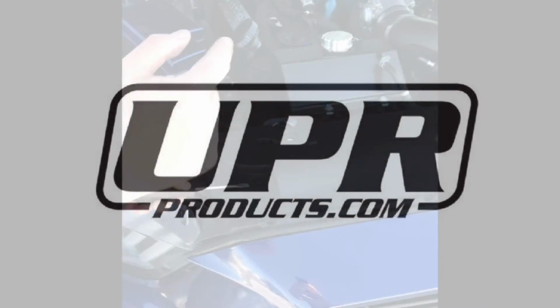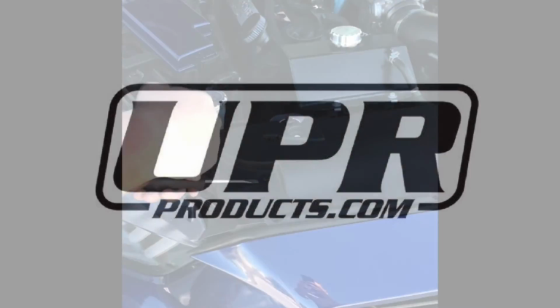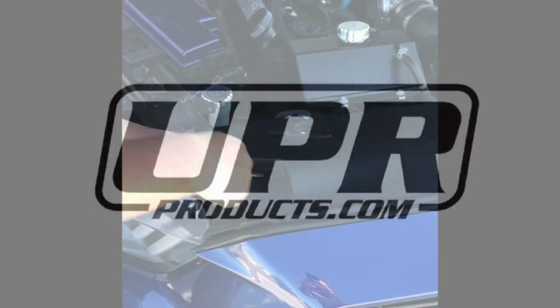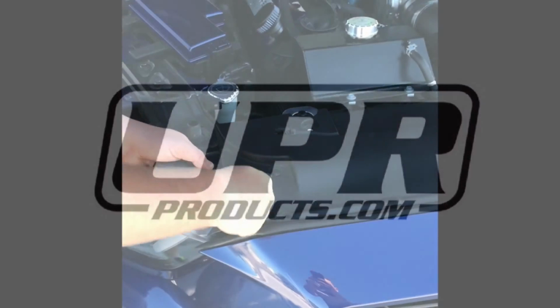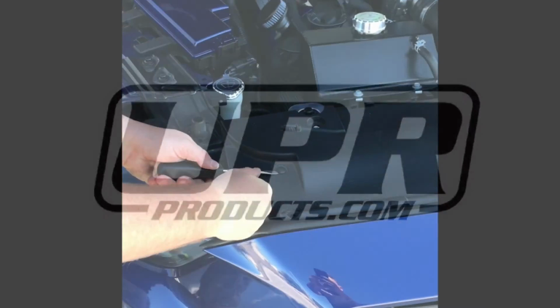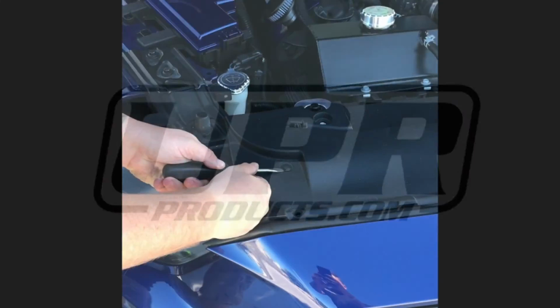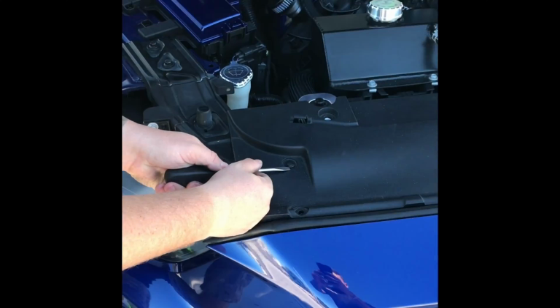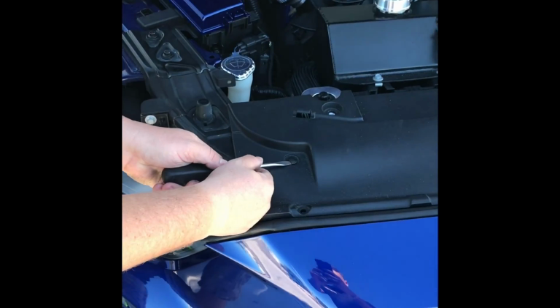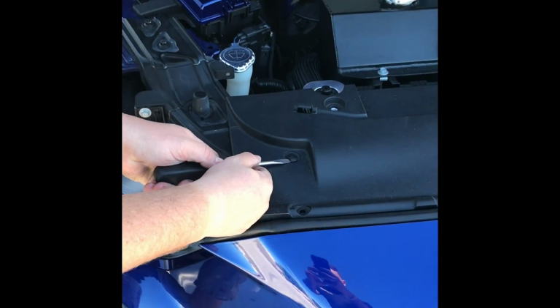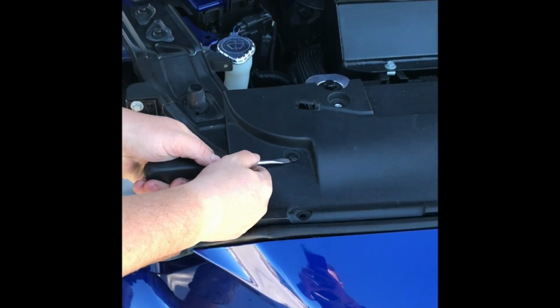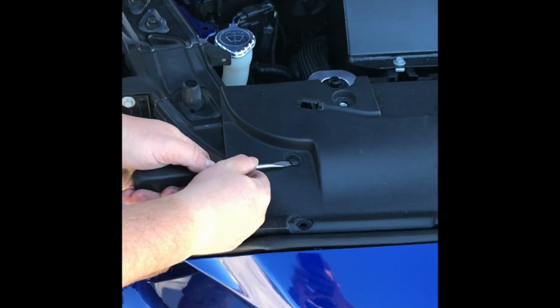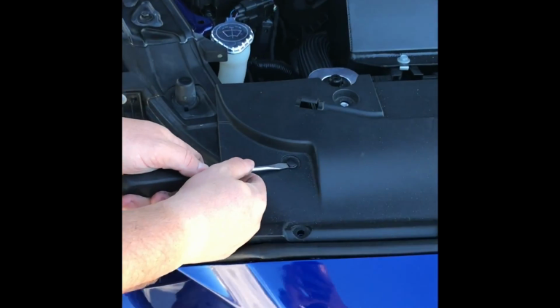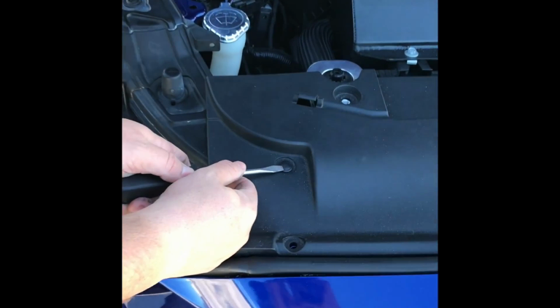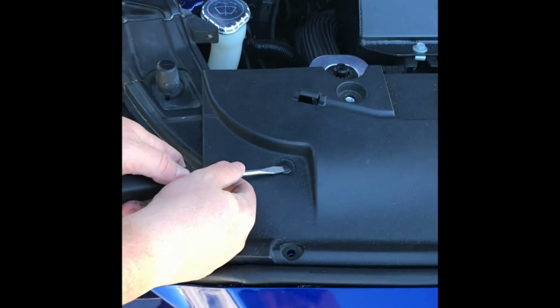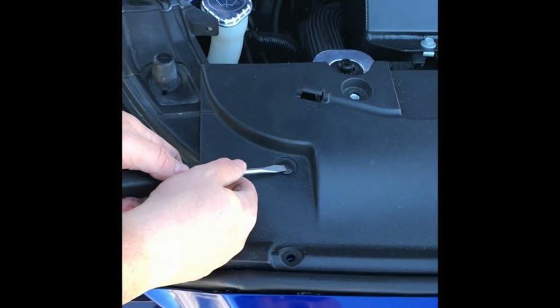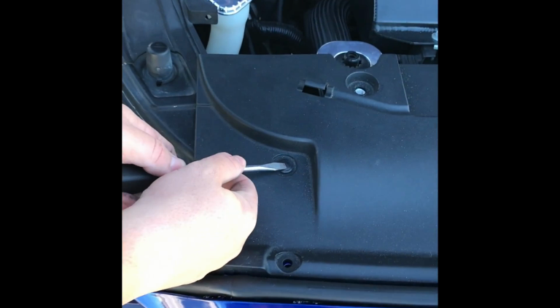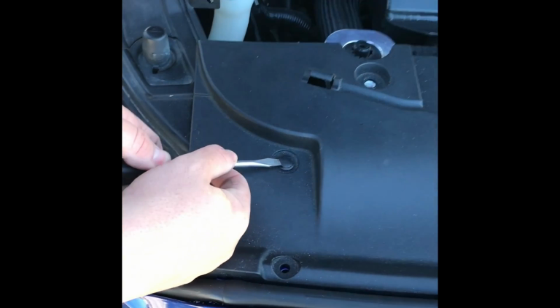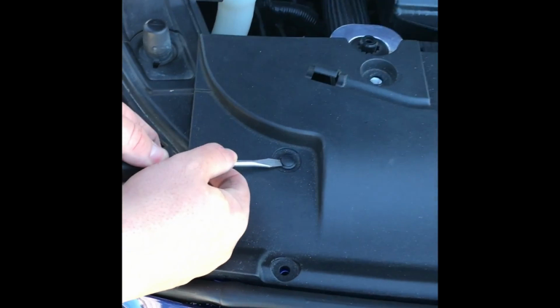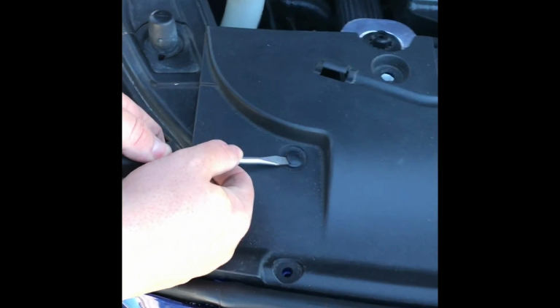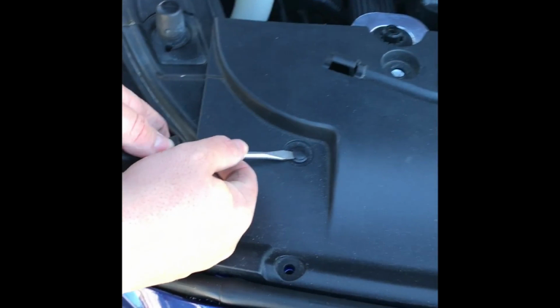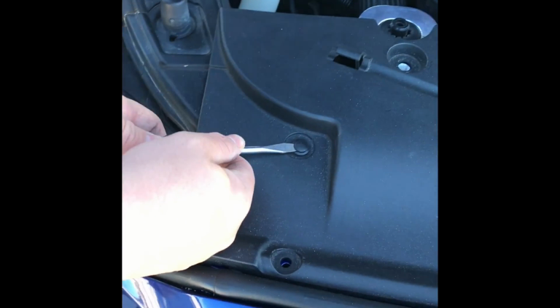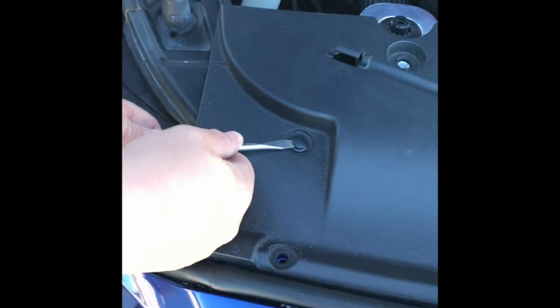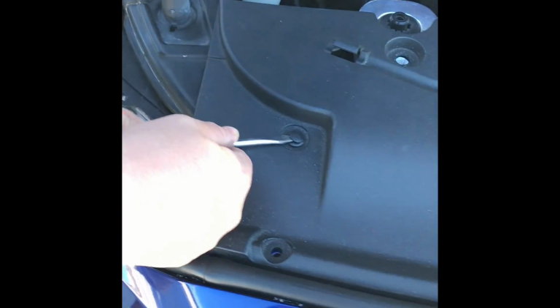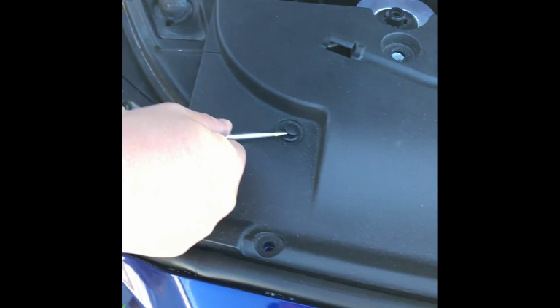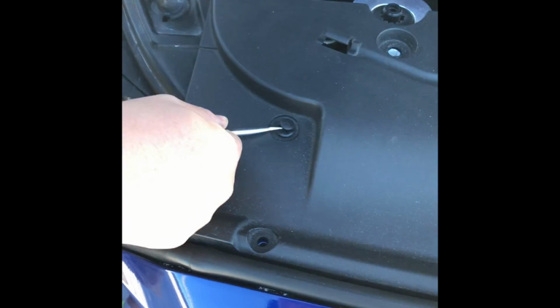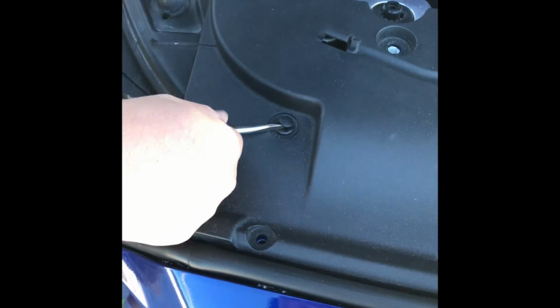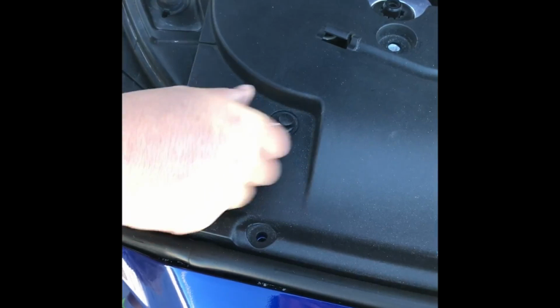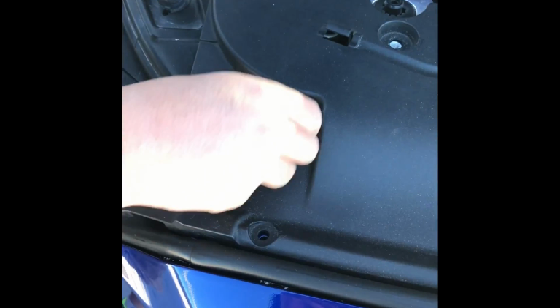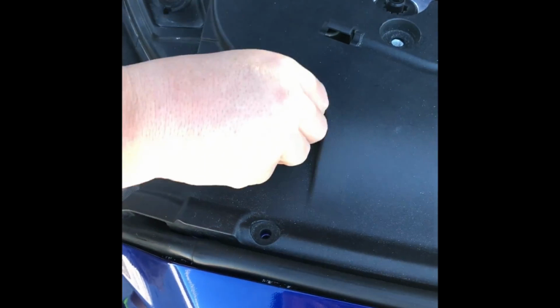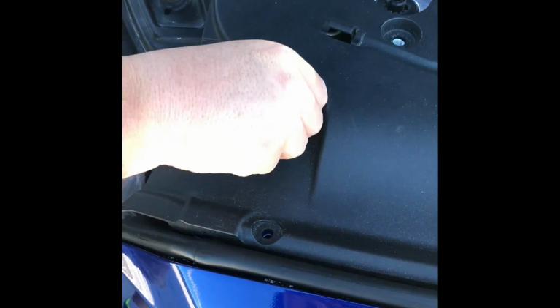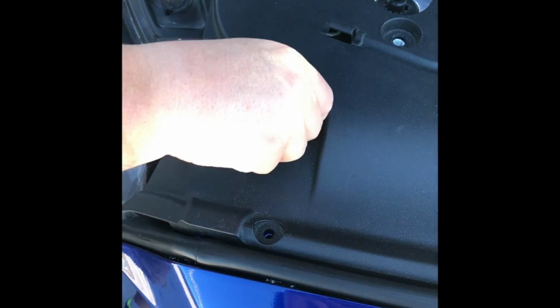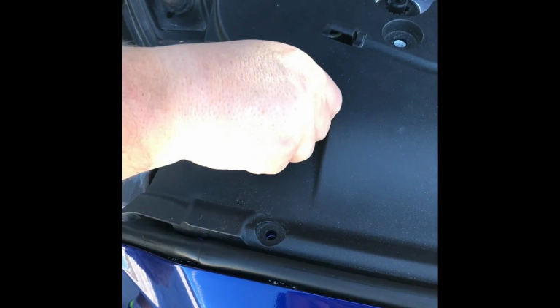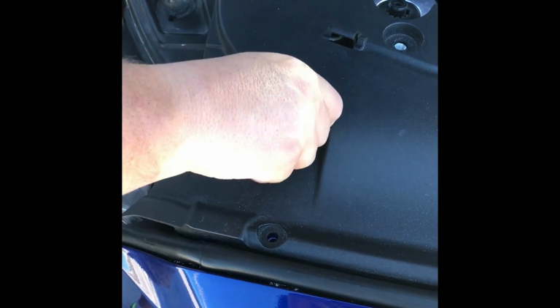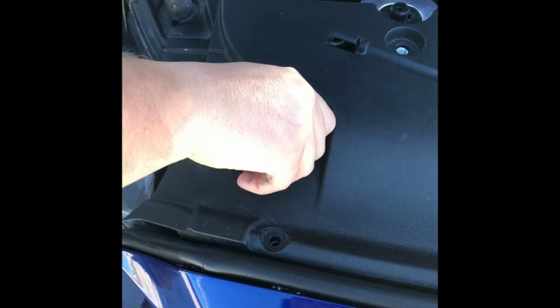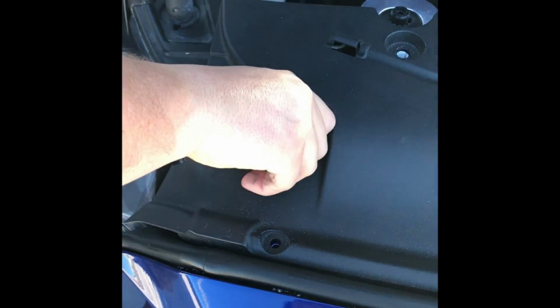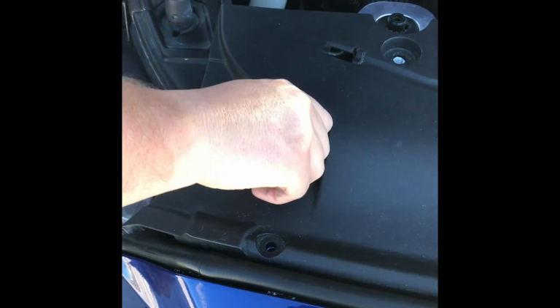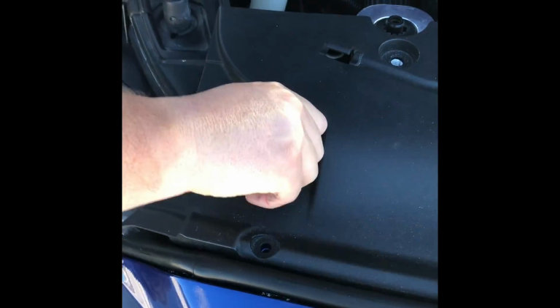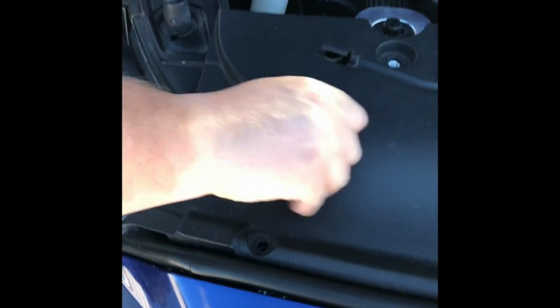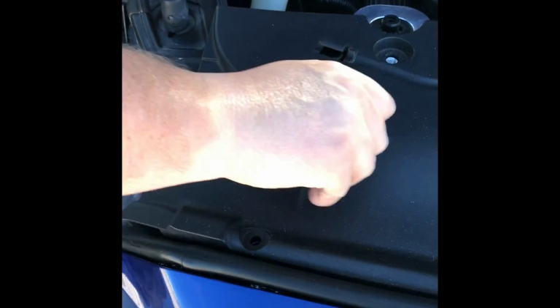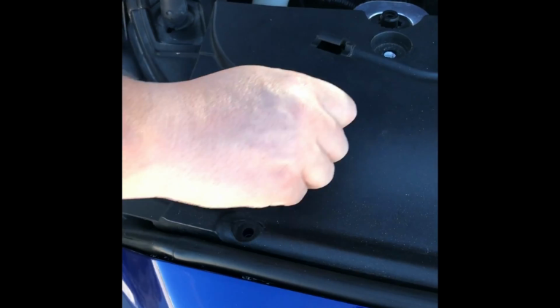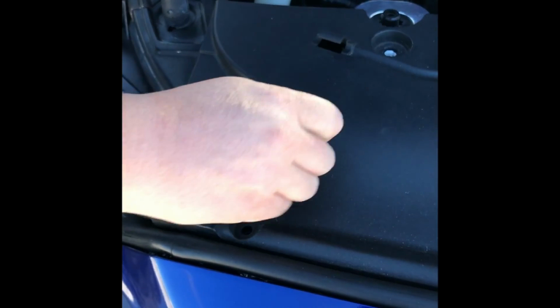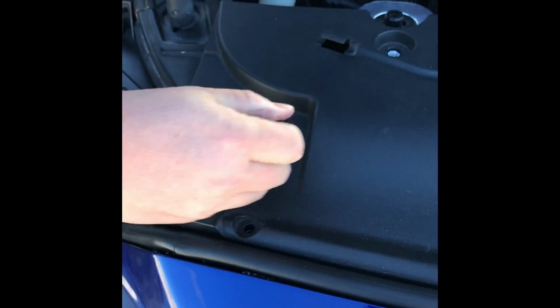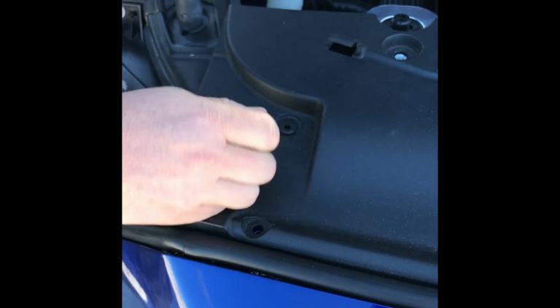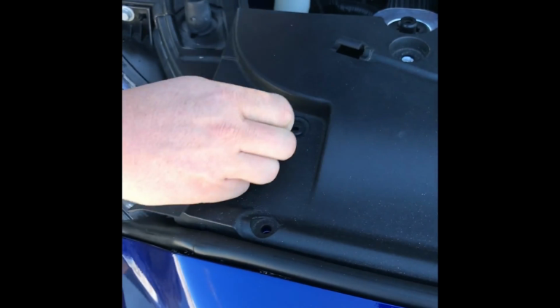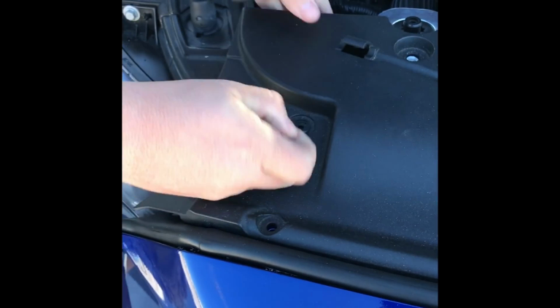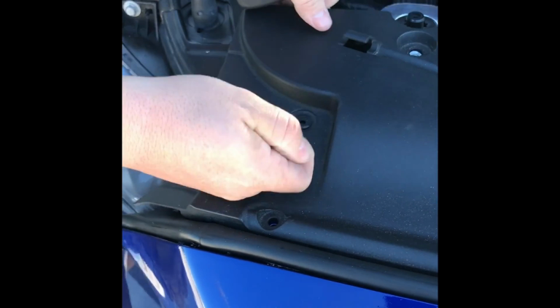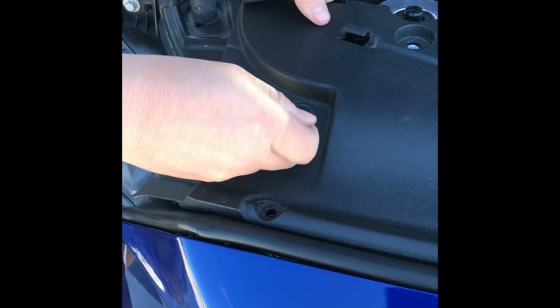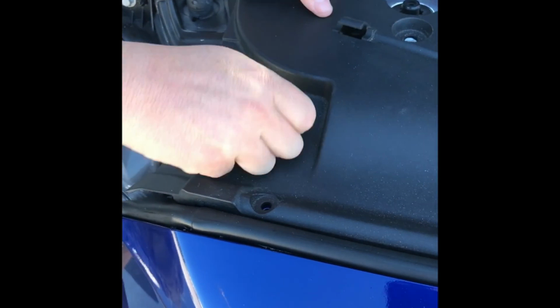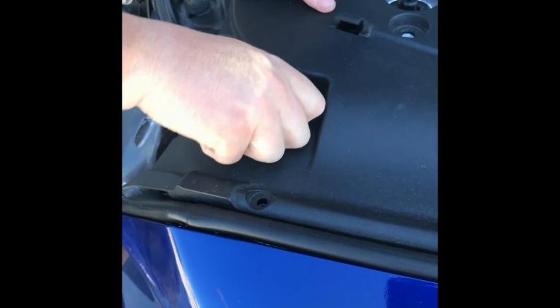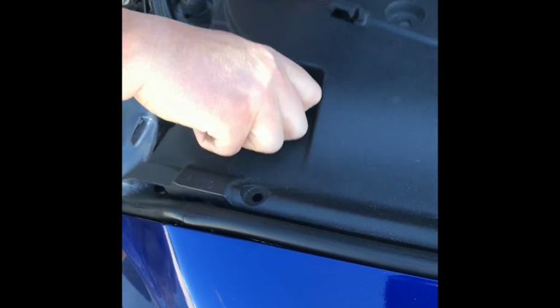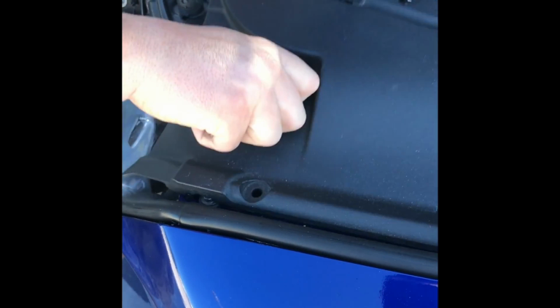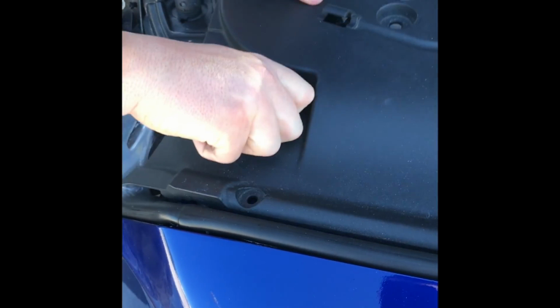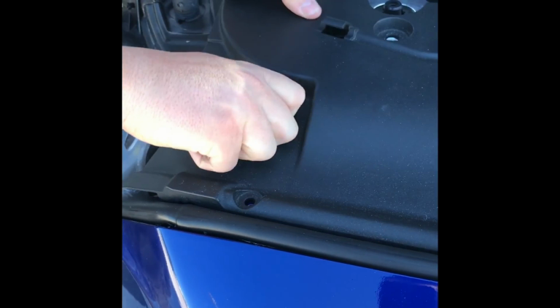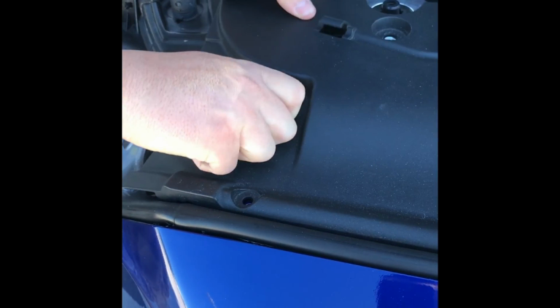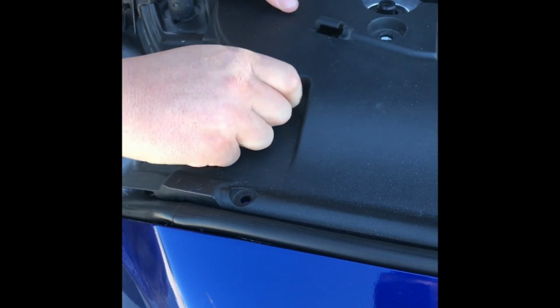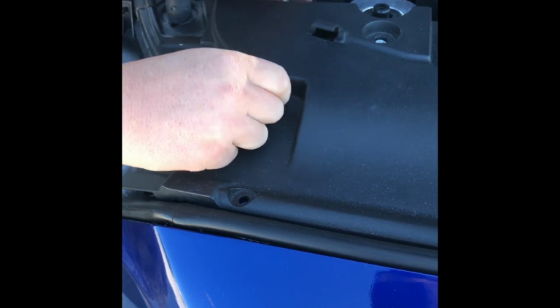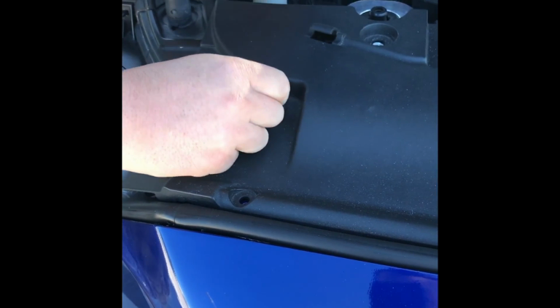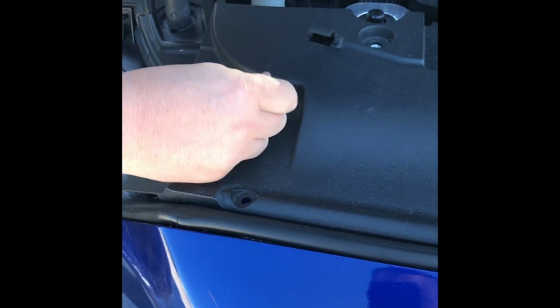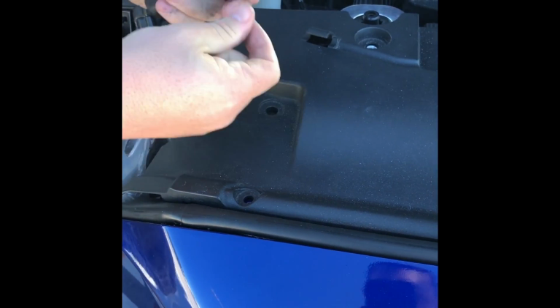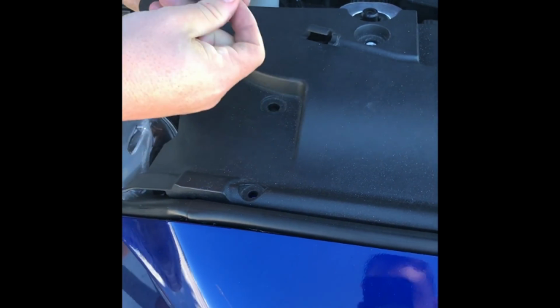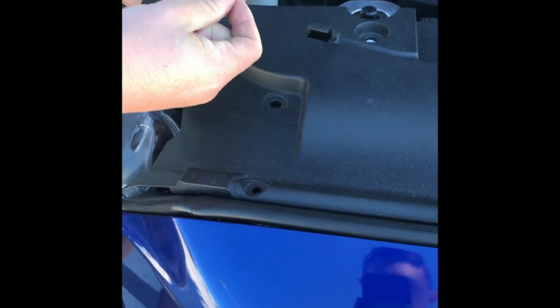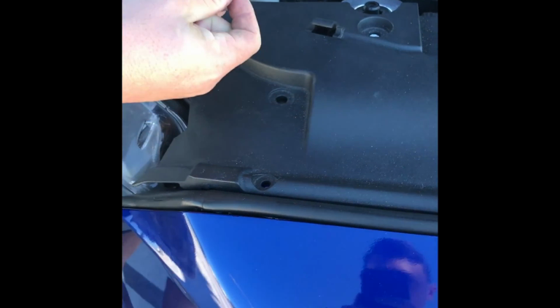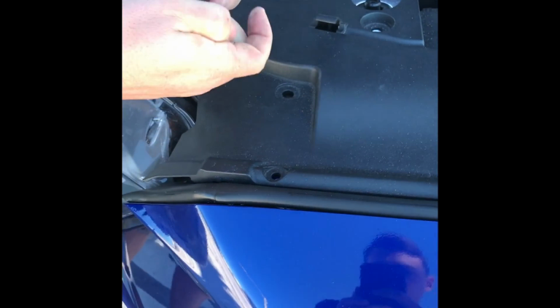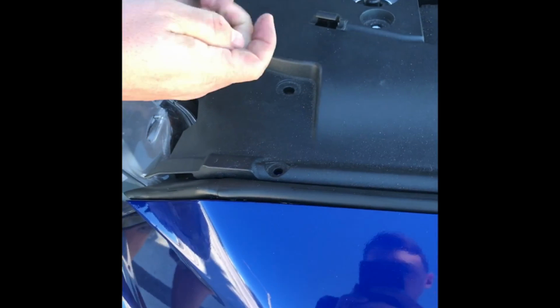We're installing the 5030-98 catch can on this 2015 through 2017 Mustang GT. We're going to start by removing the push pins and the radiator cover.